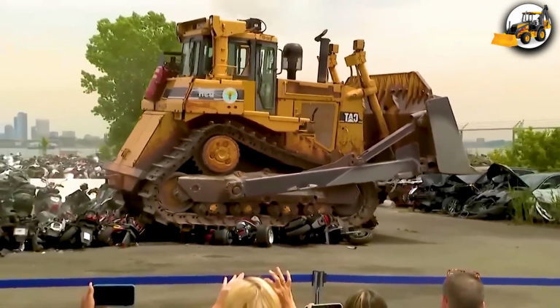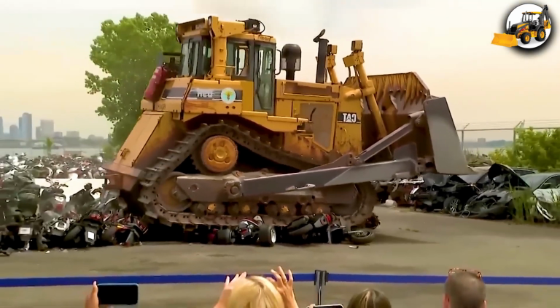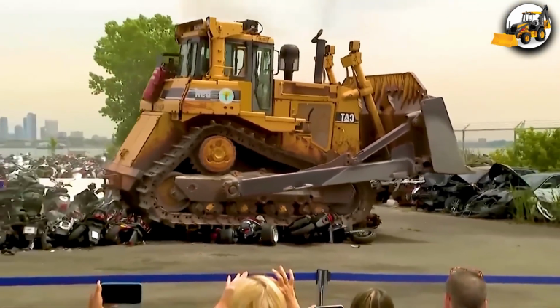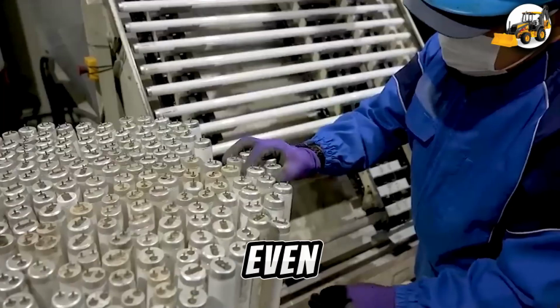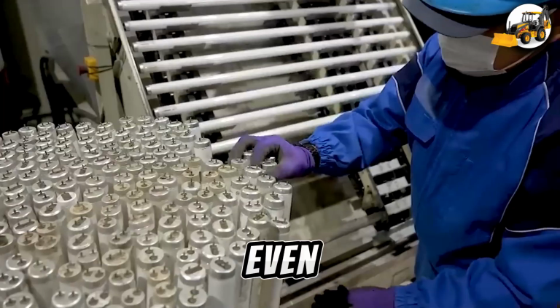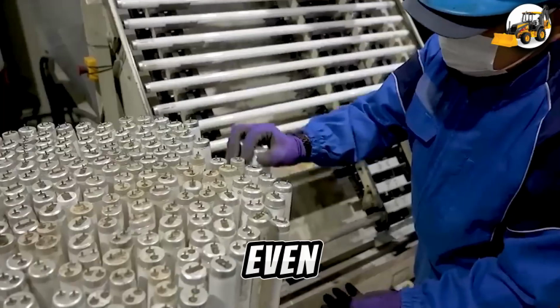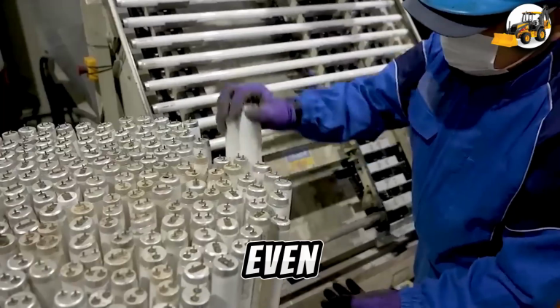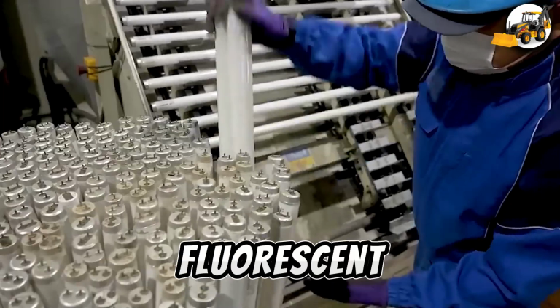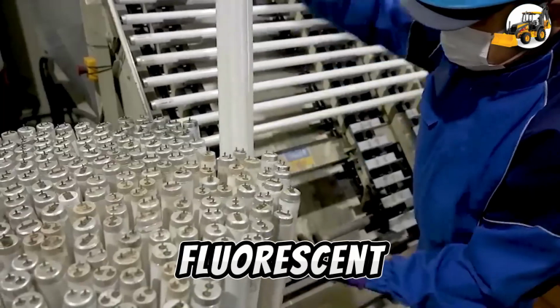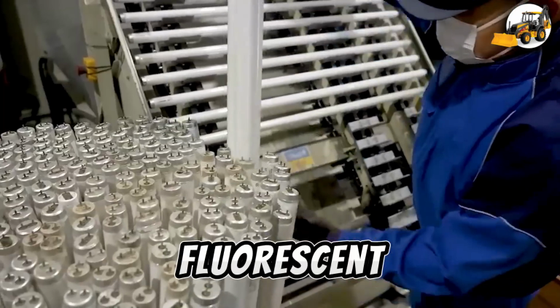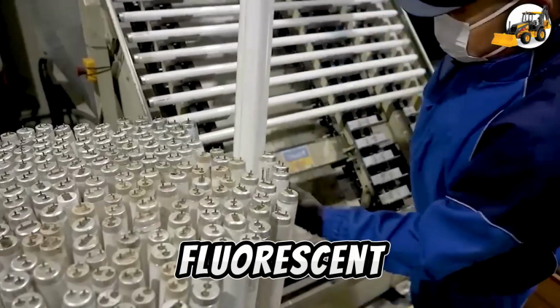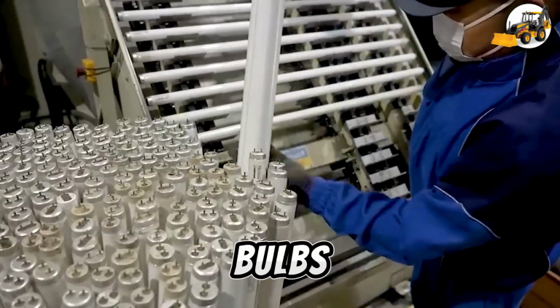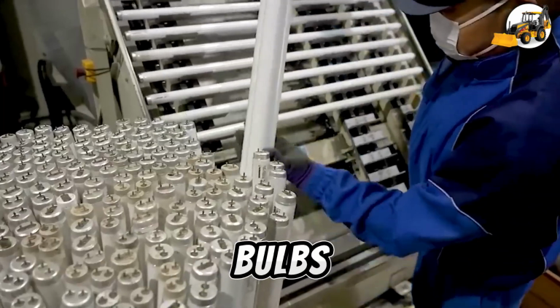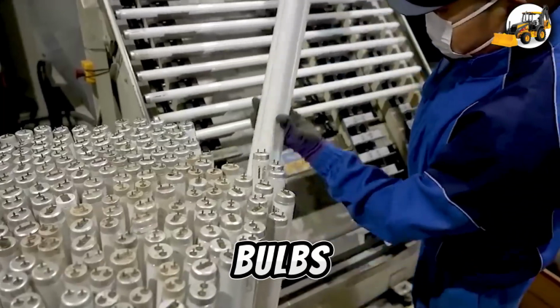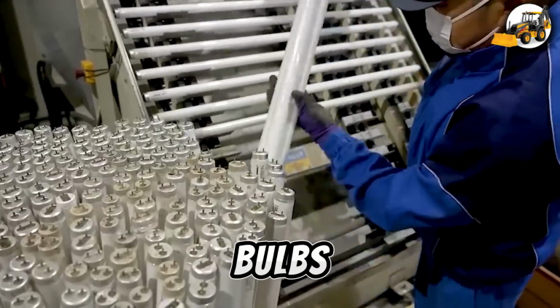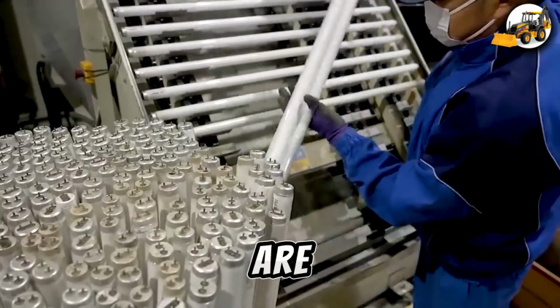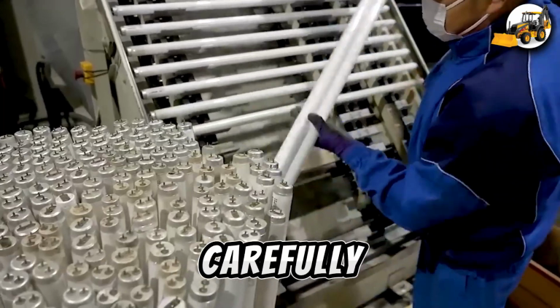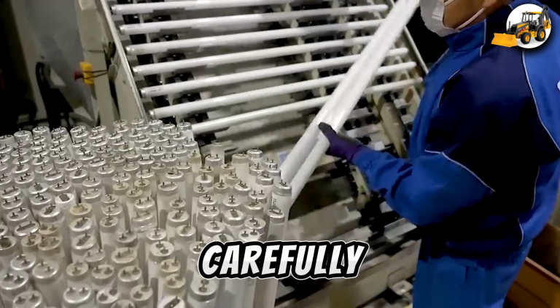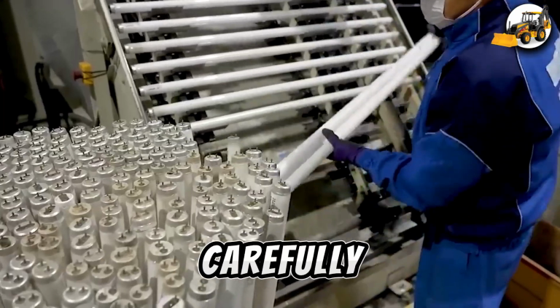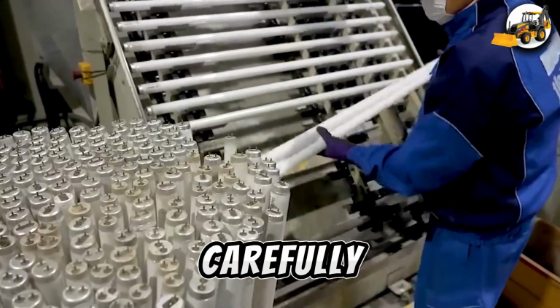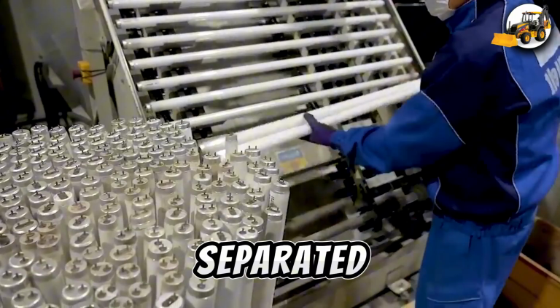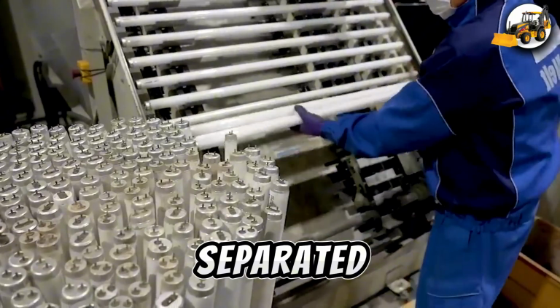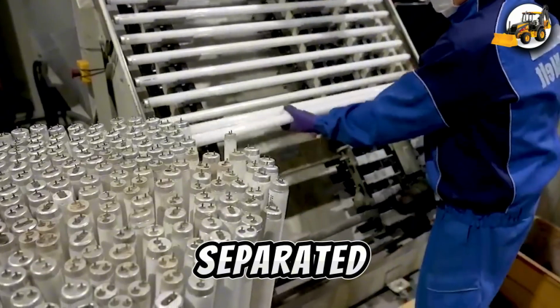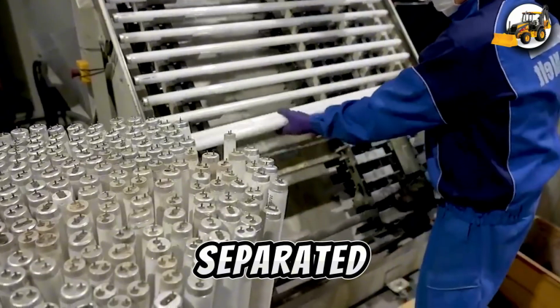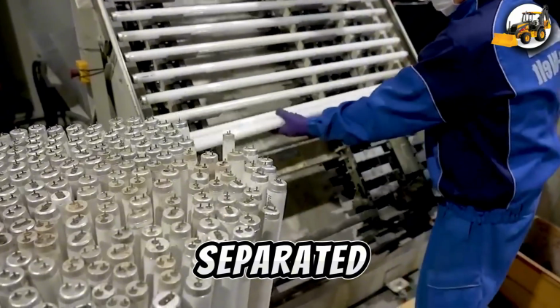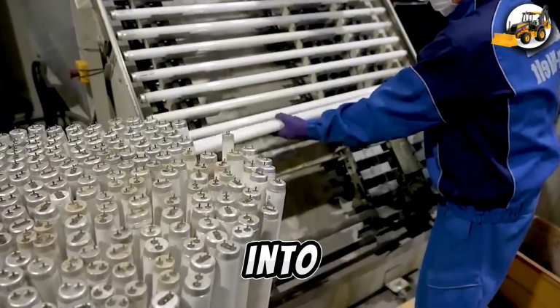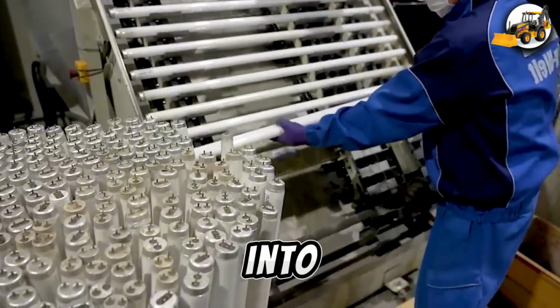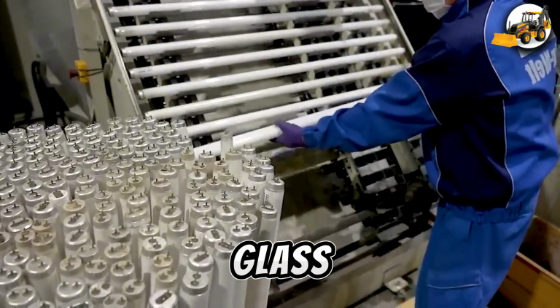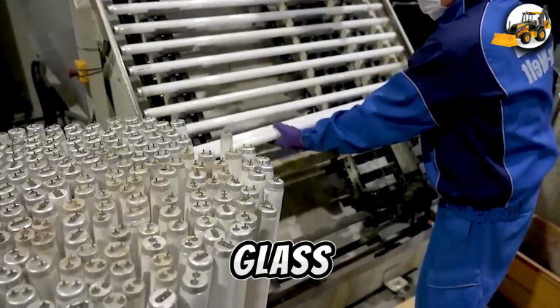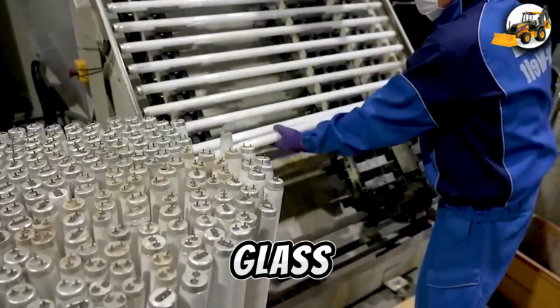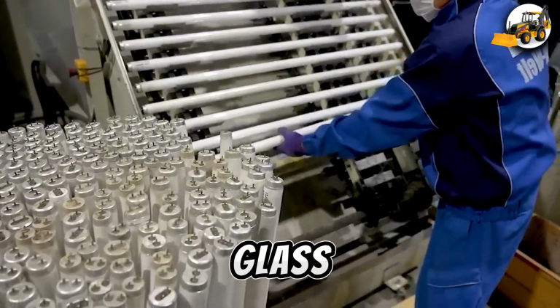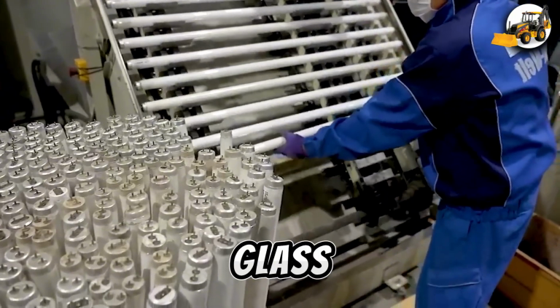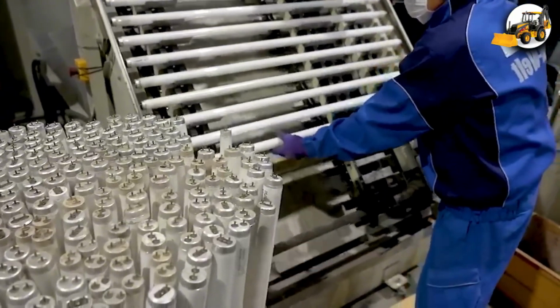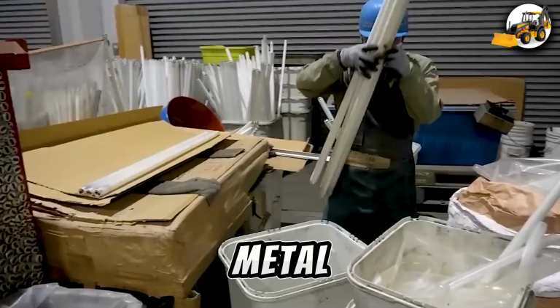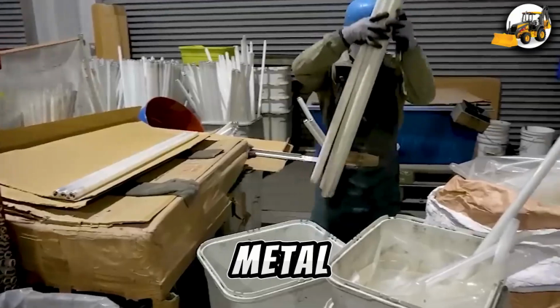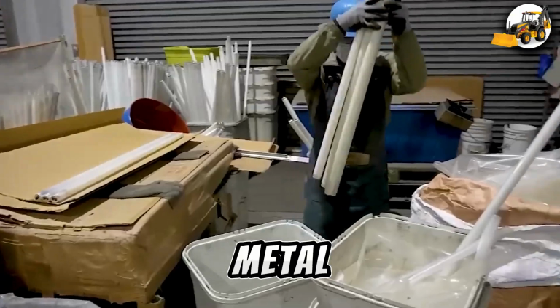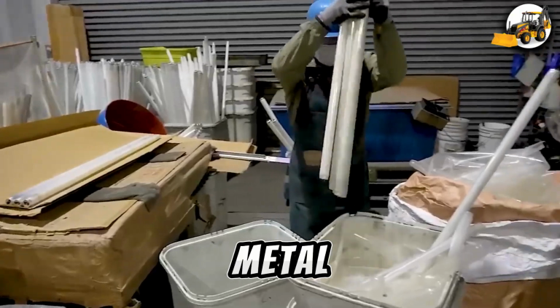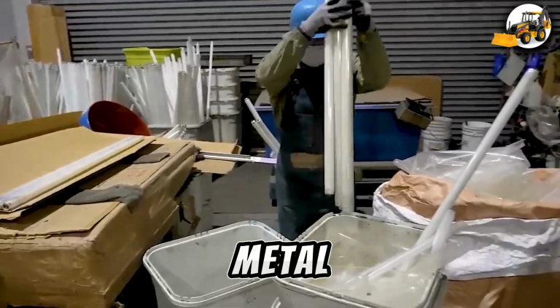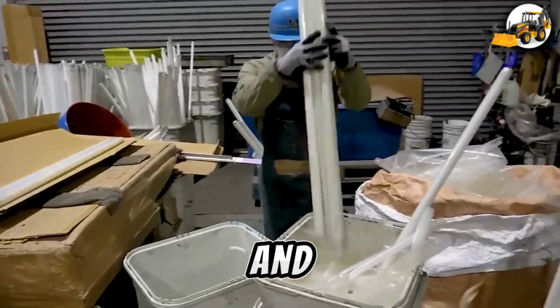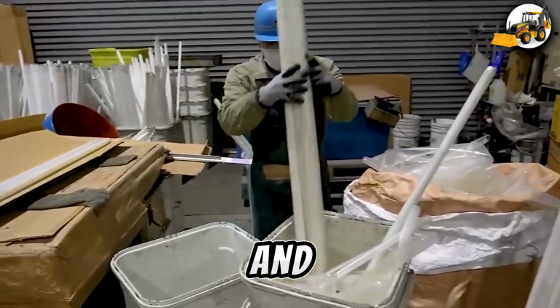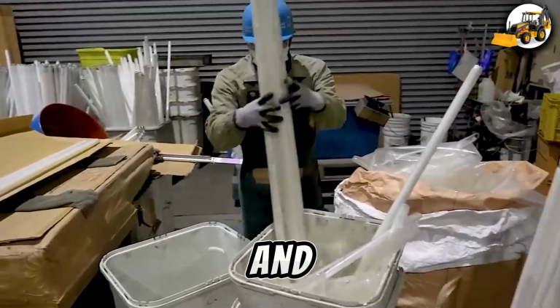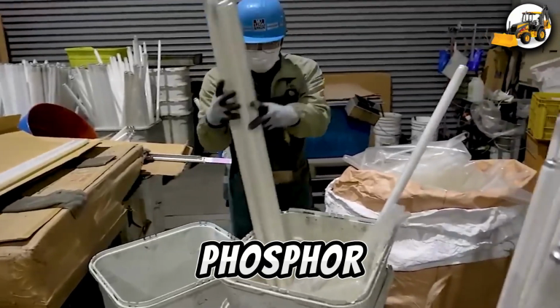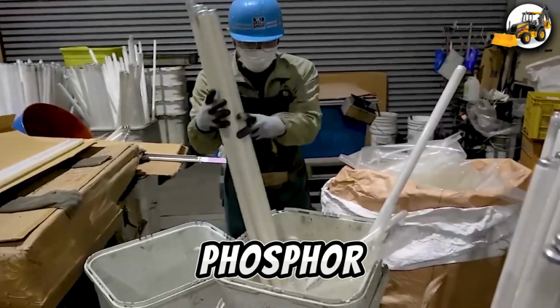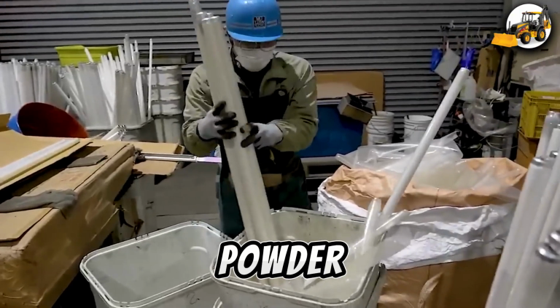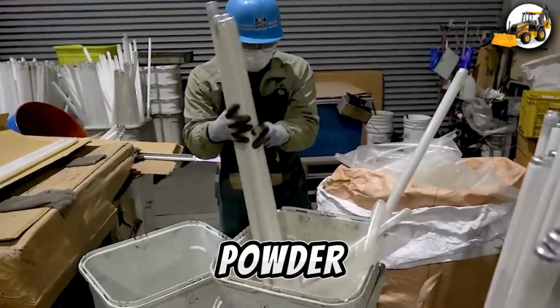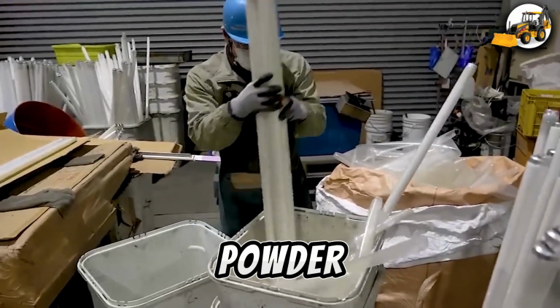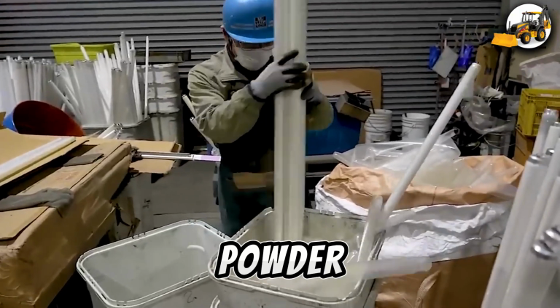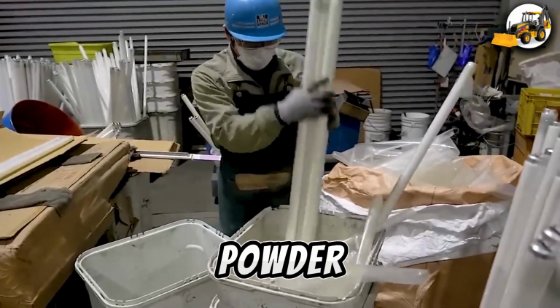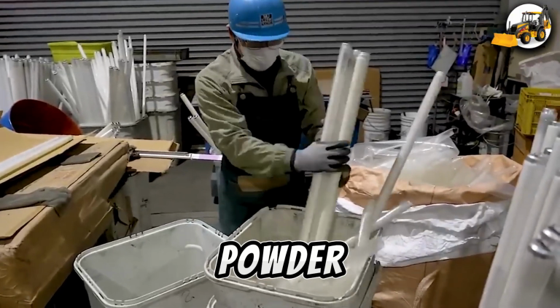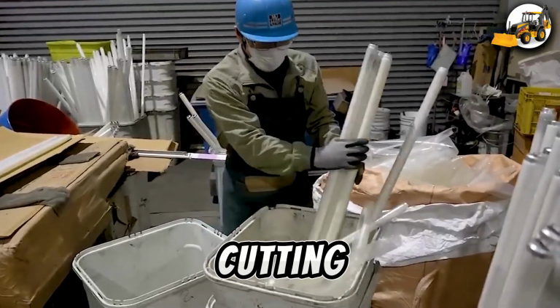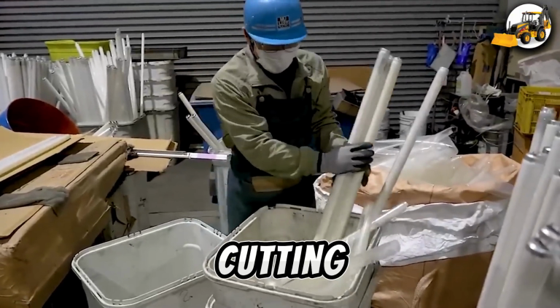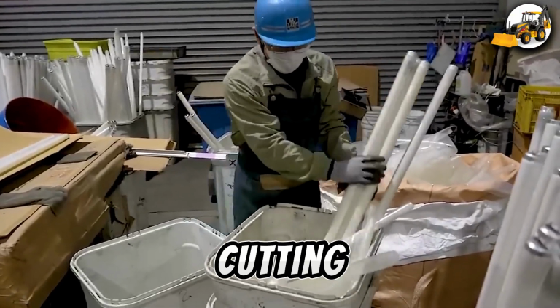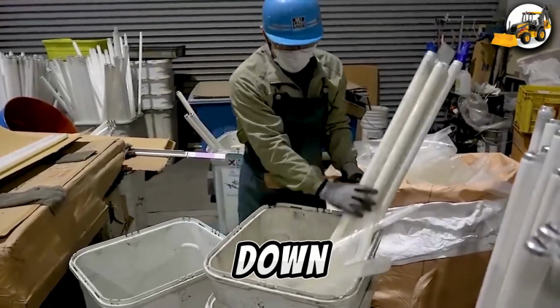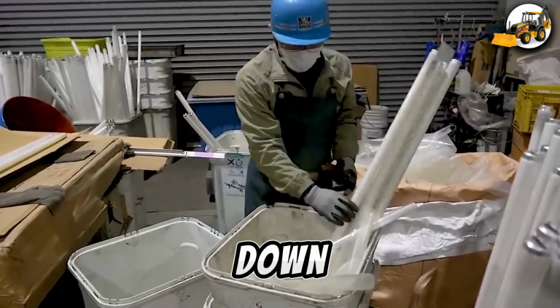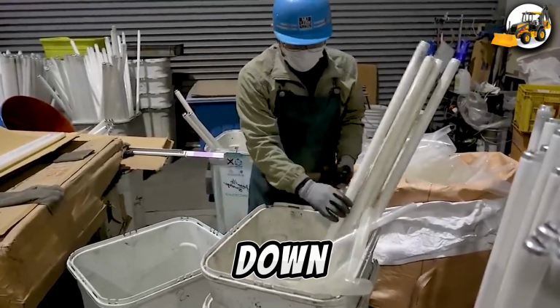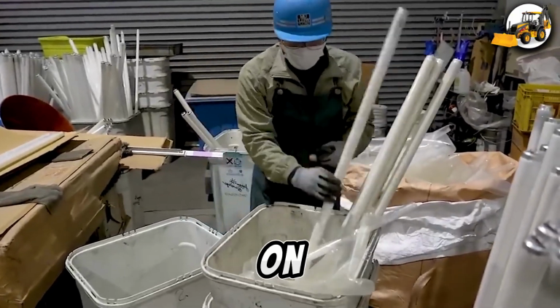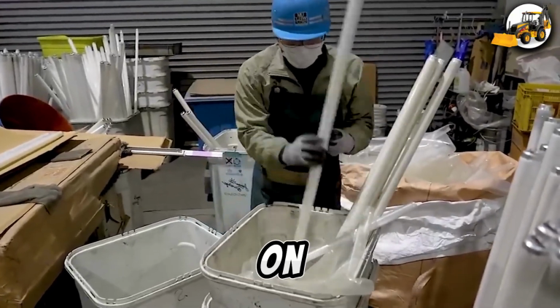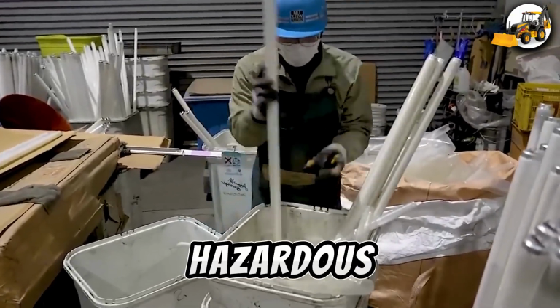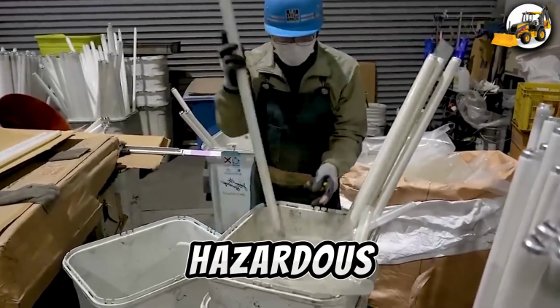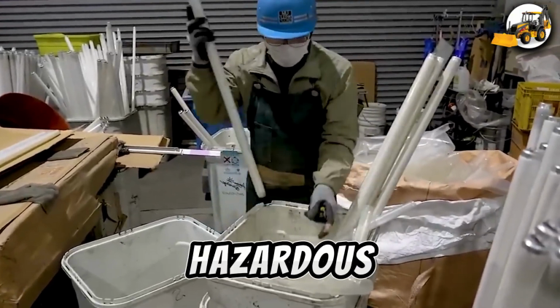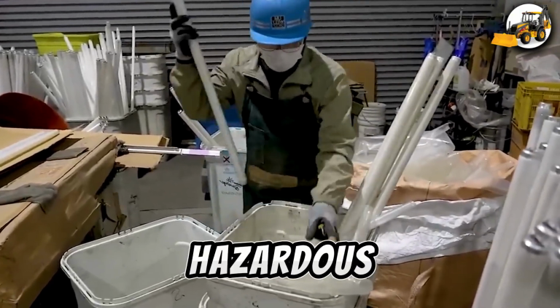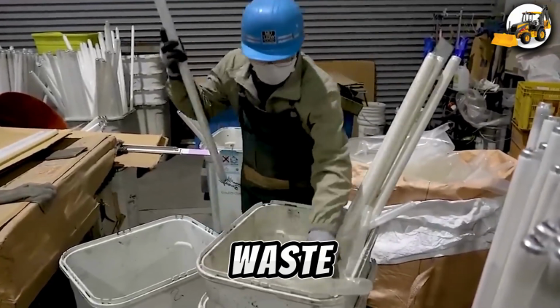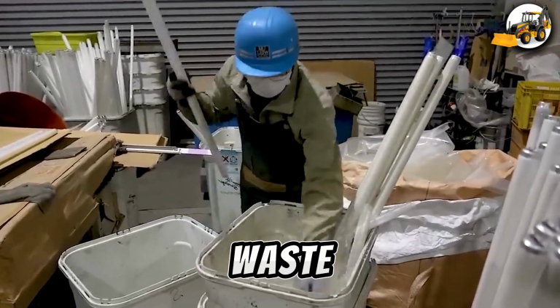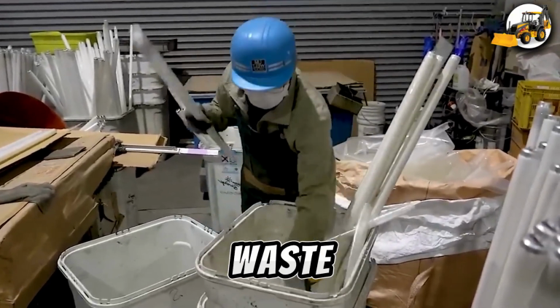Even fluorescent bulbs are carefully separated into glass, metal, and phosphor powder, cutting down on hazardous waste.